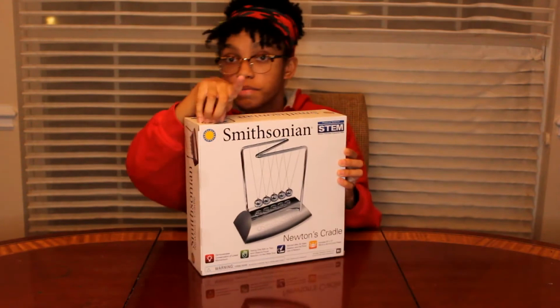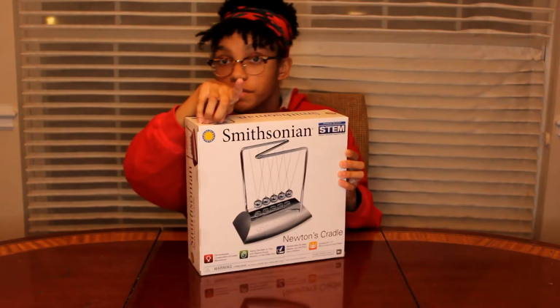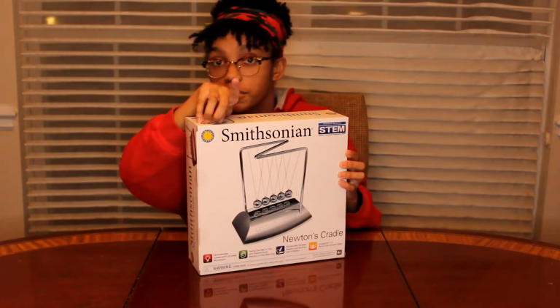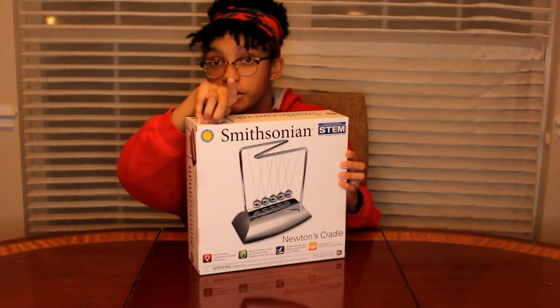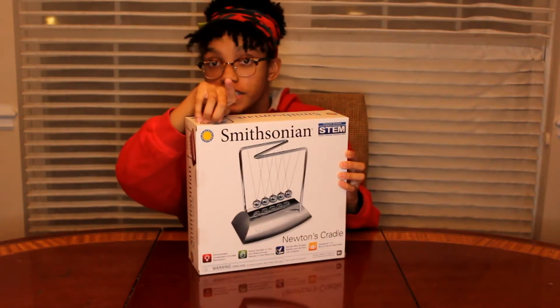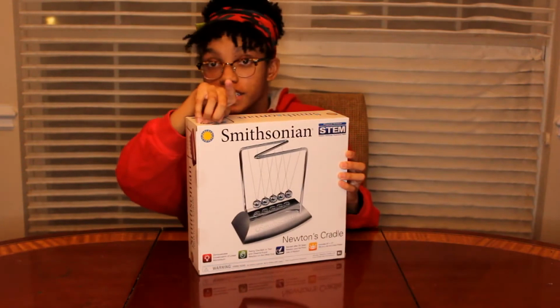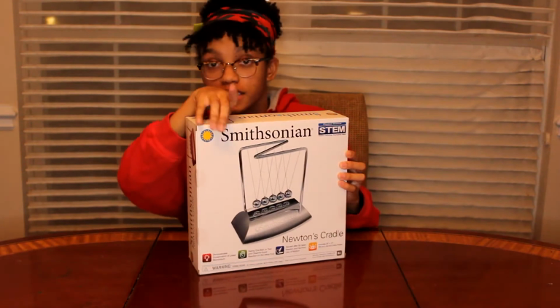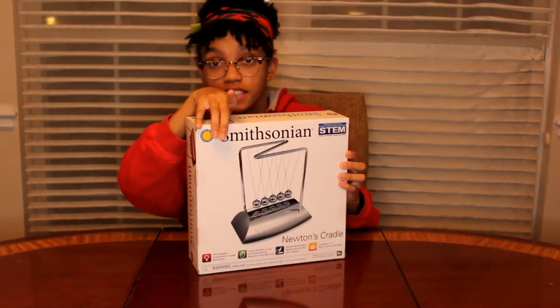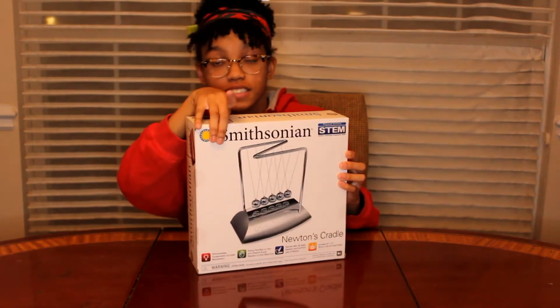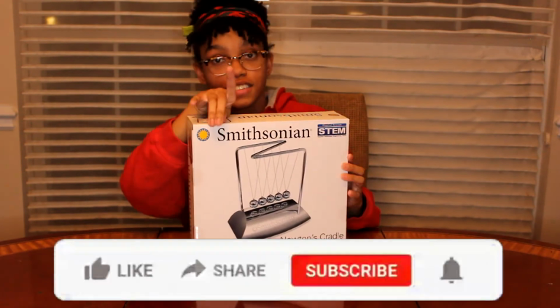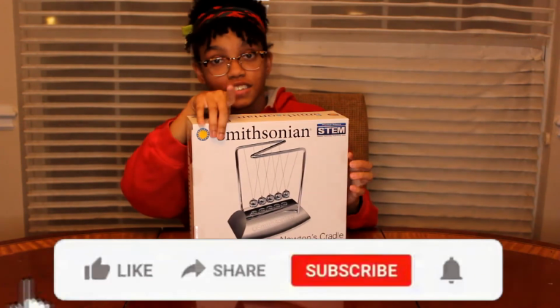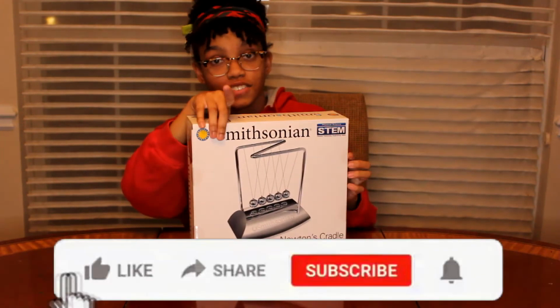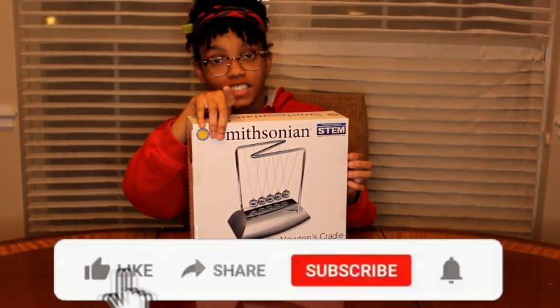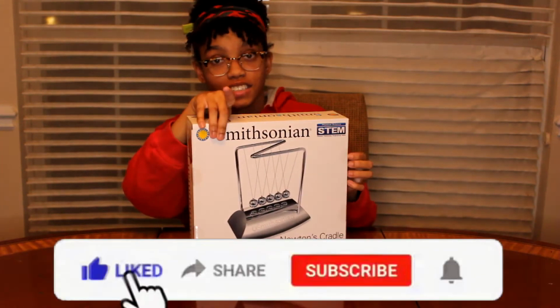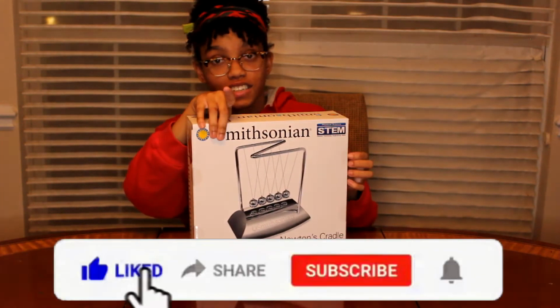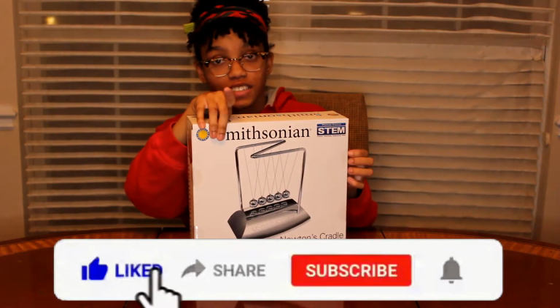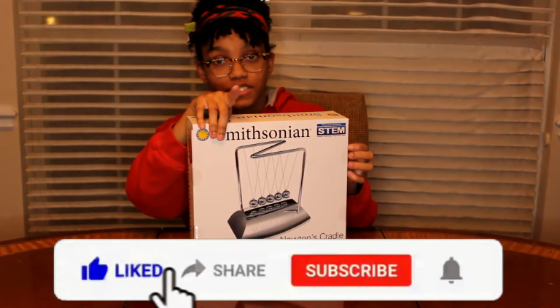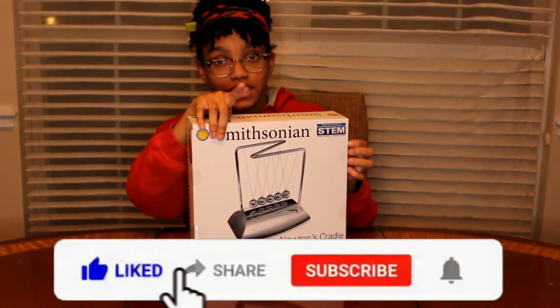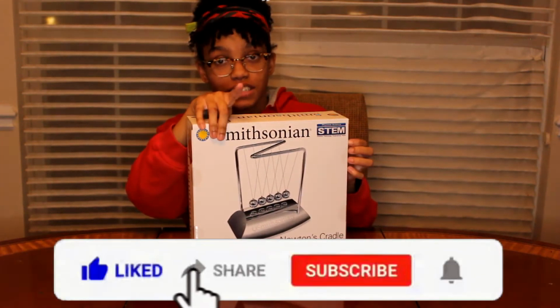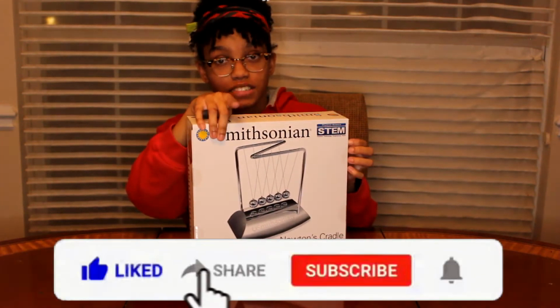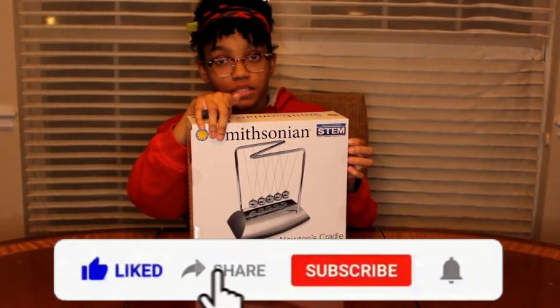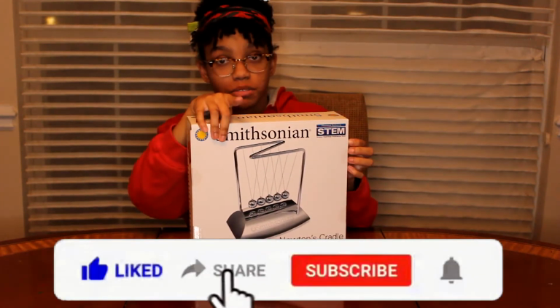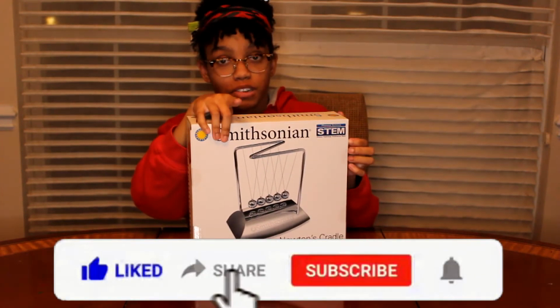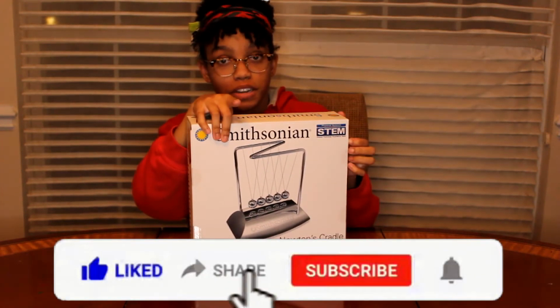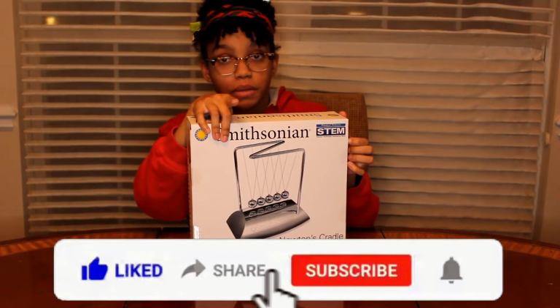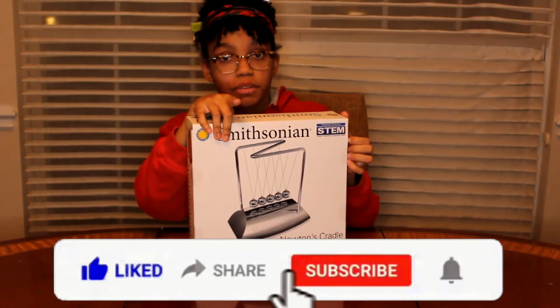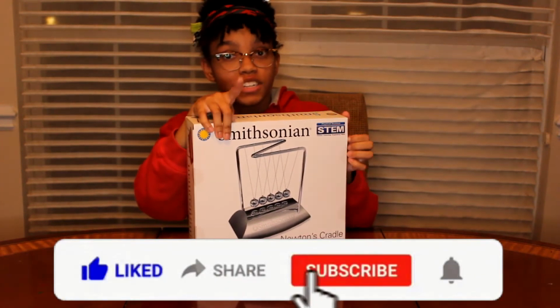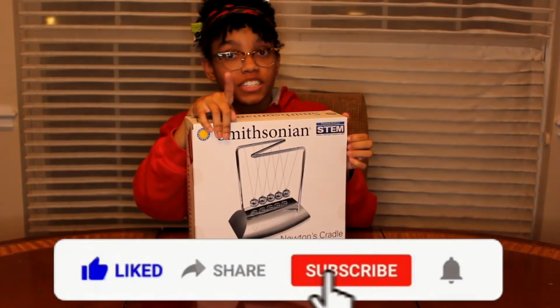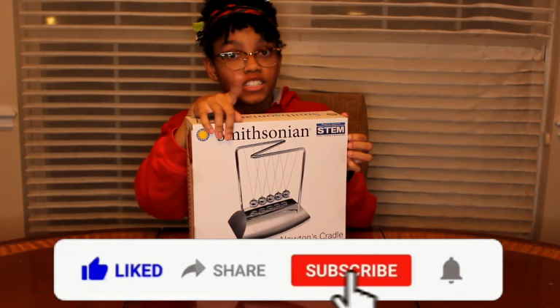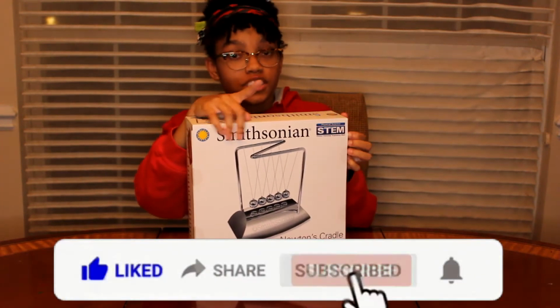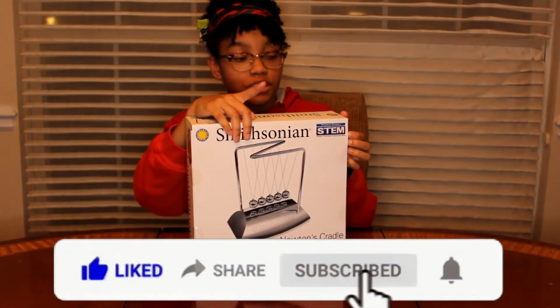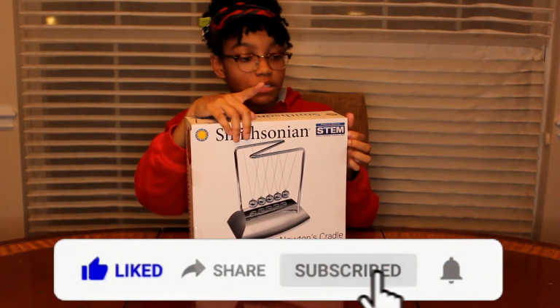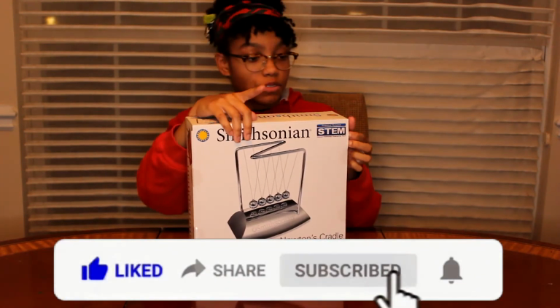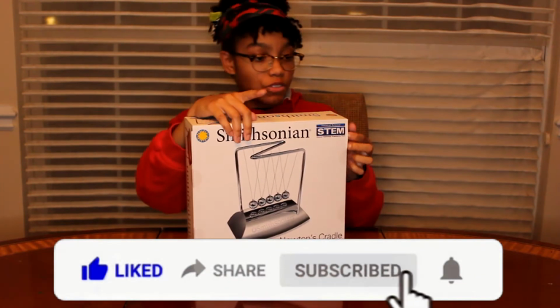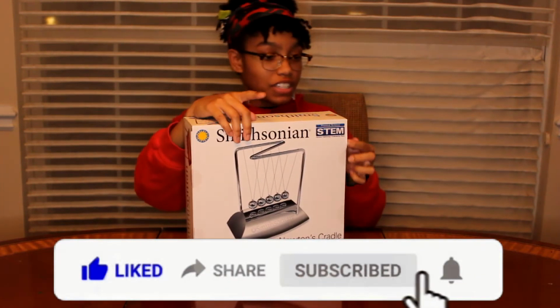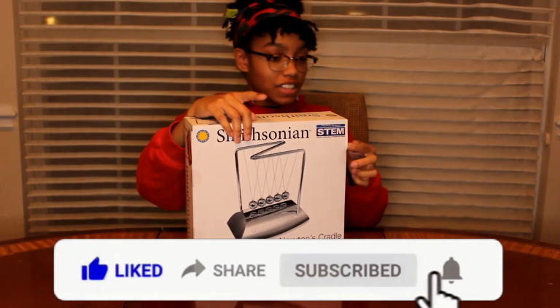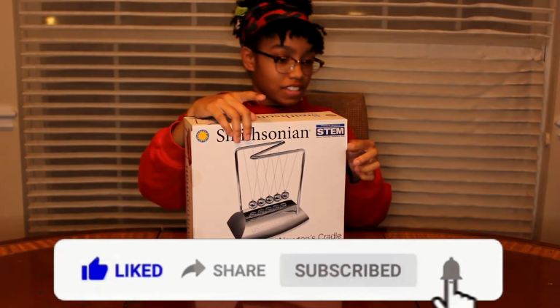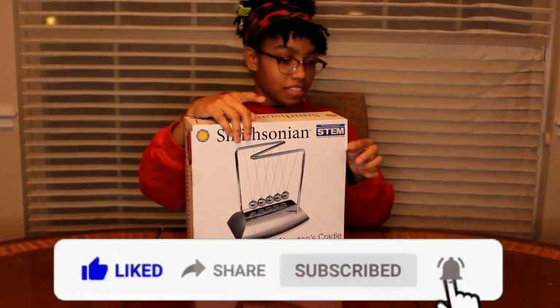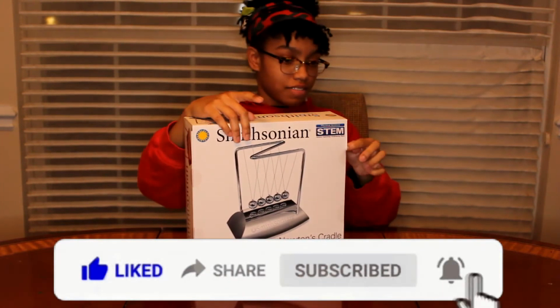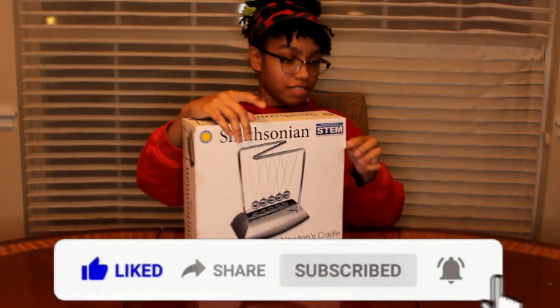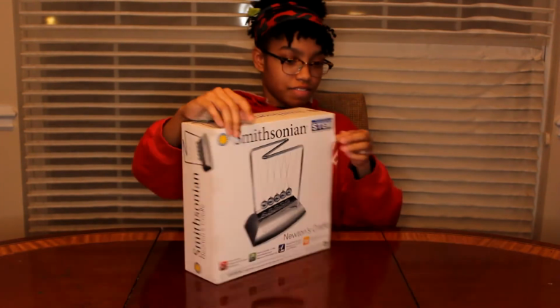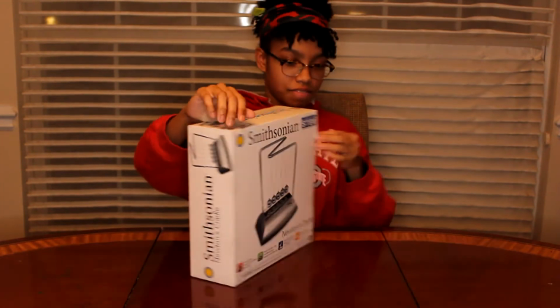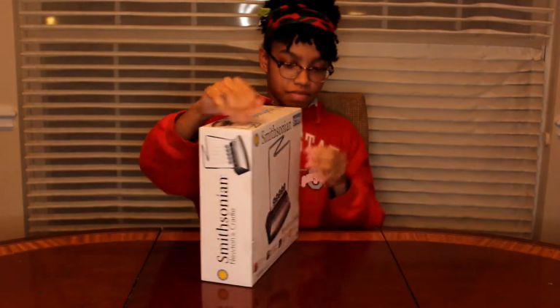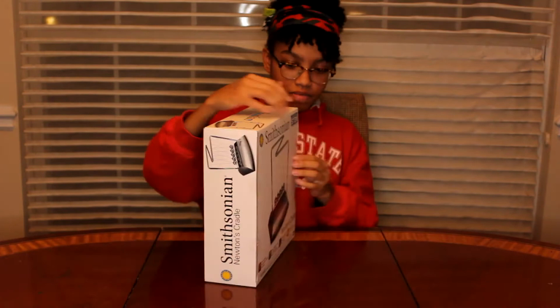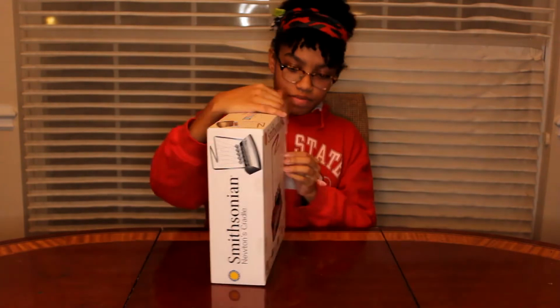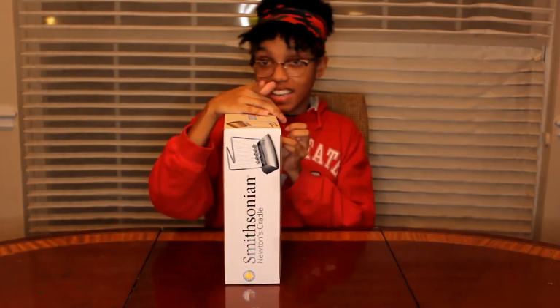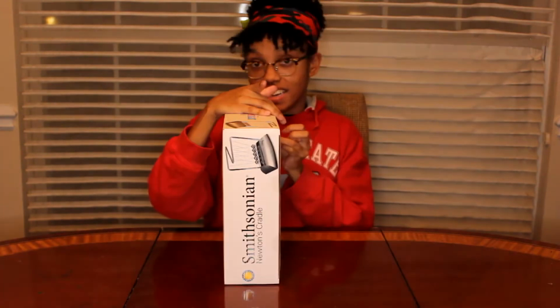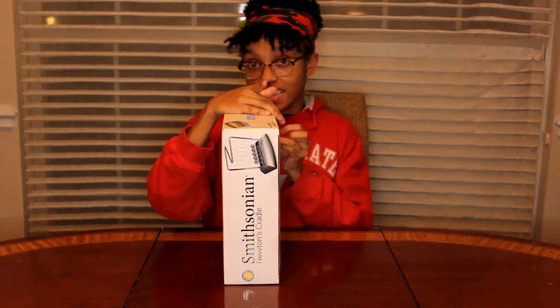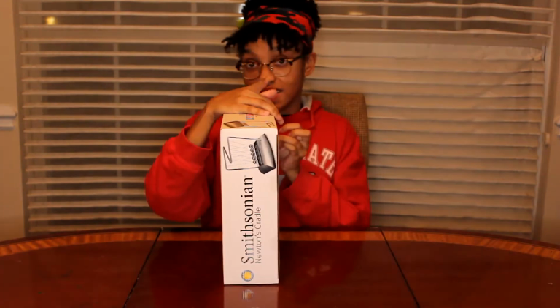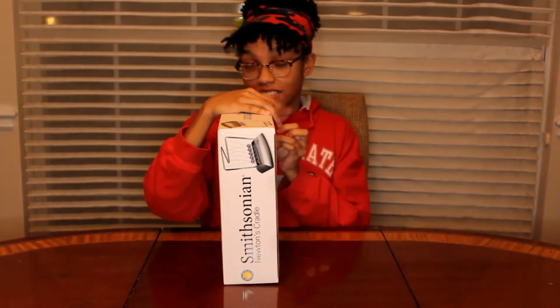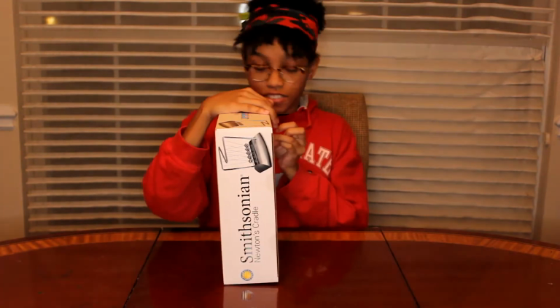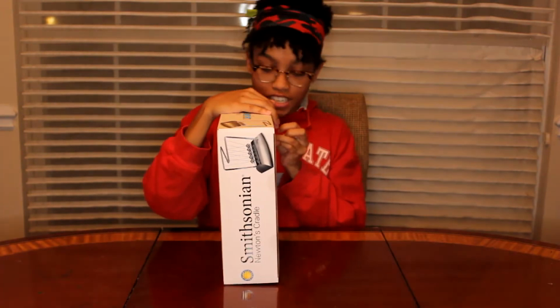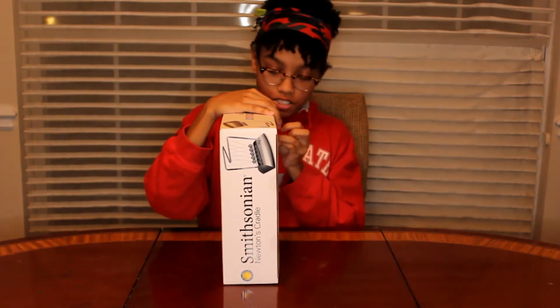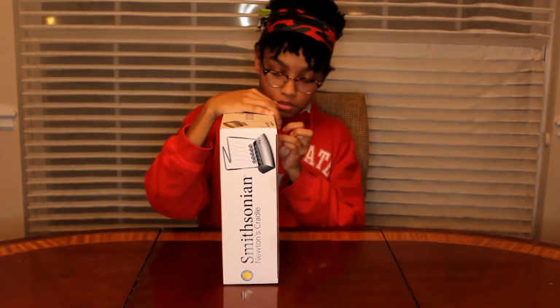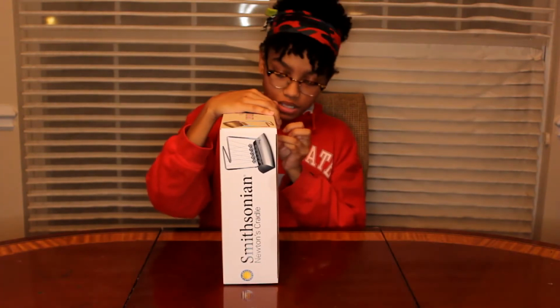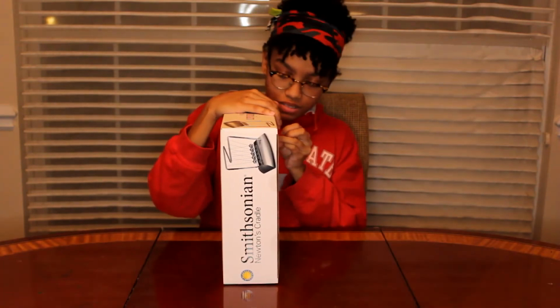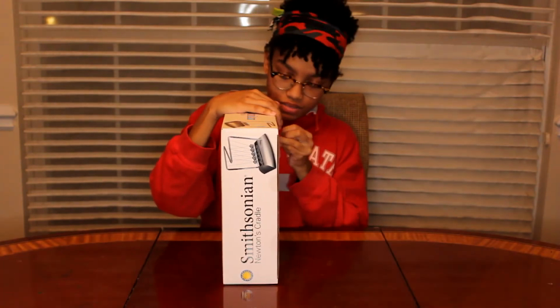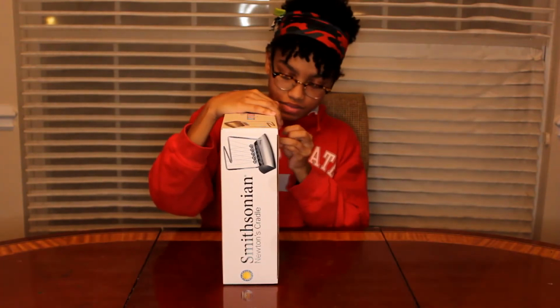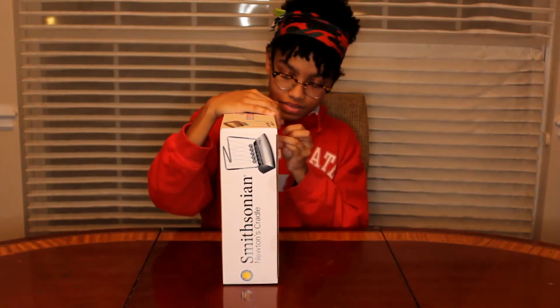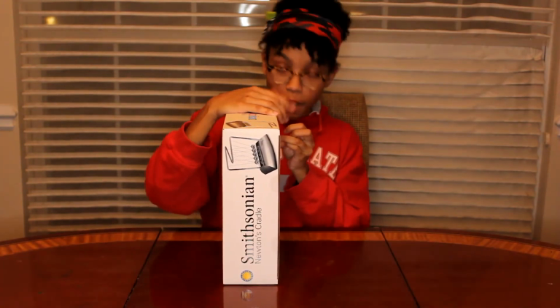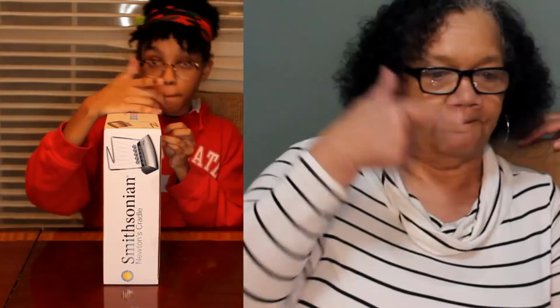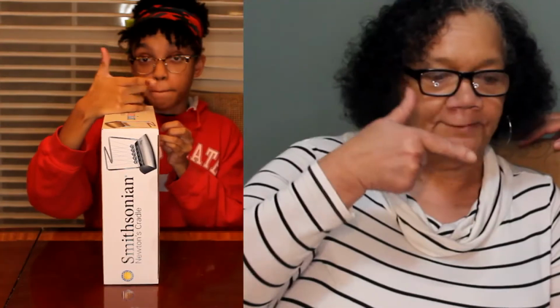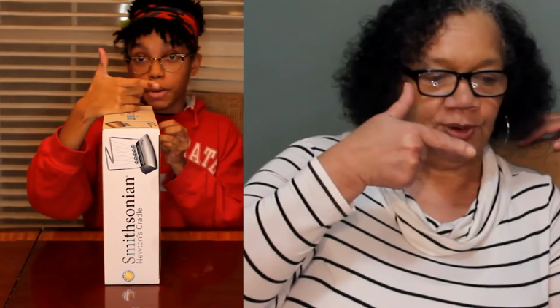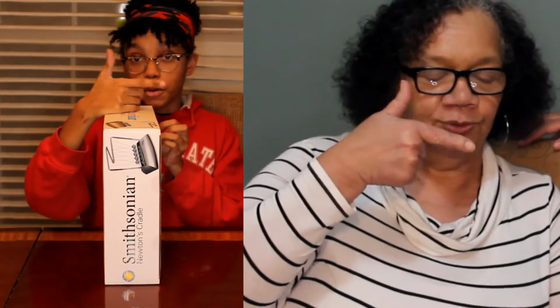Before we get into this, don't forget to like the video, subscribe, share with your friends, and hit the notification bell.